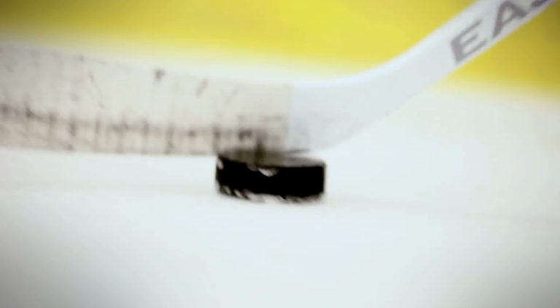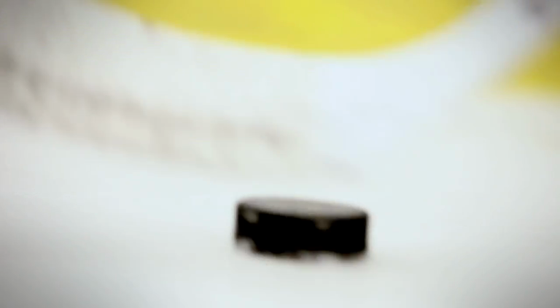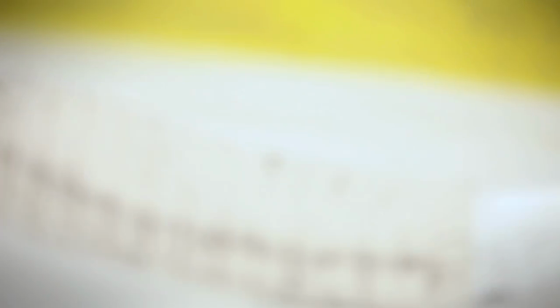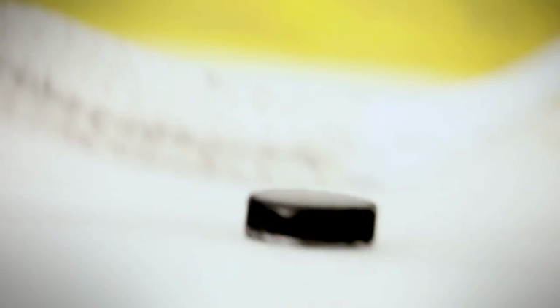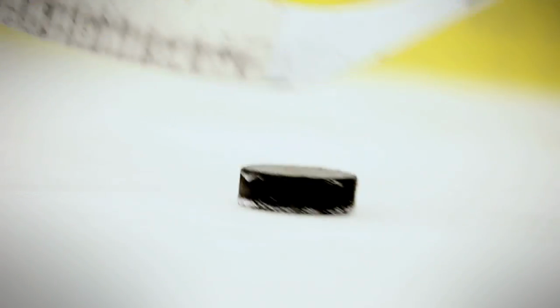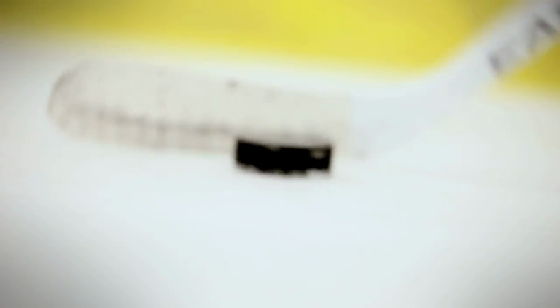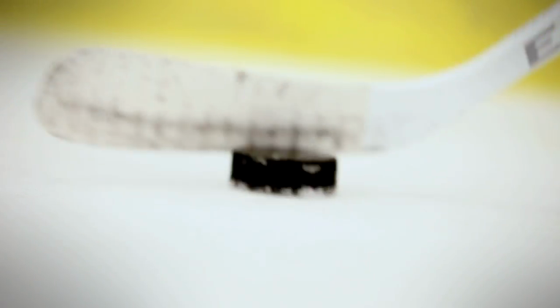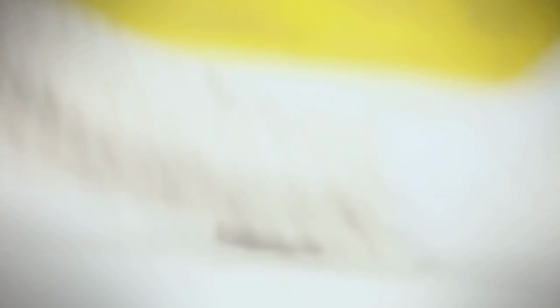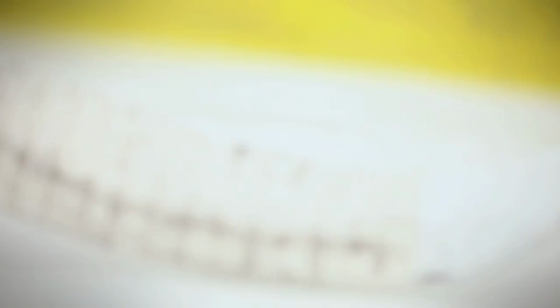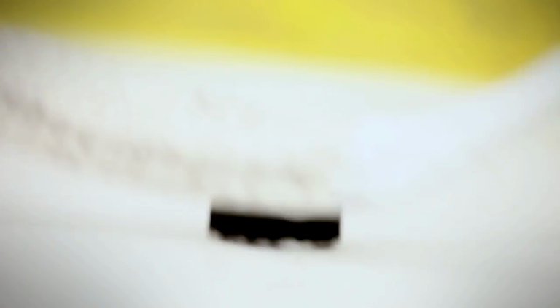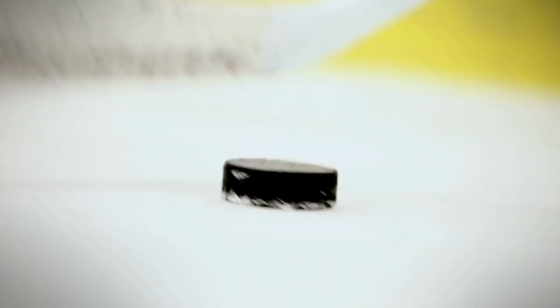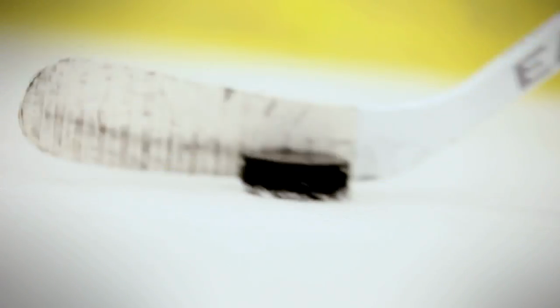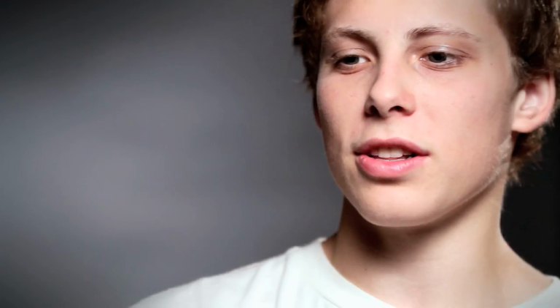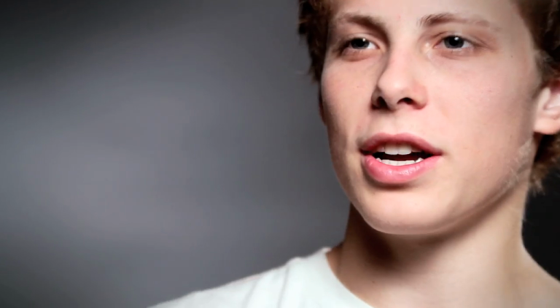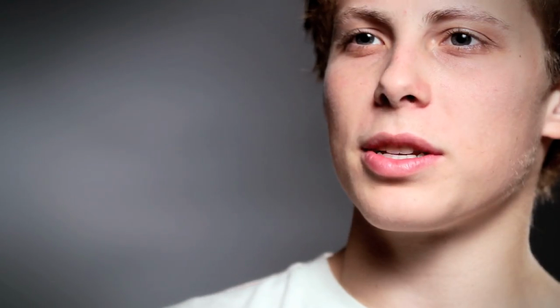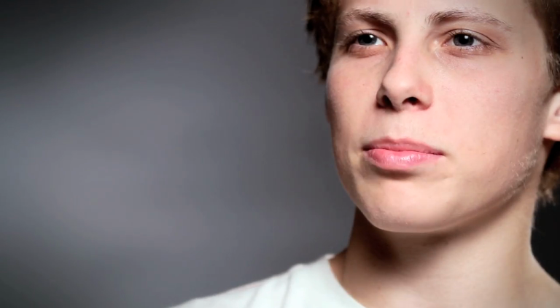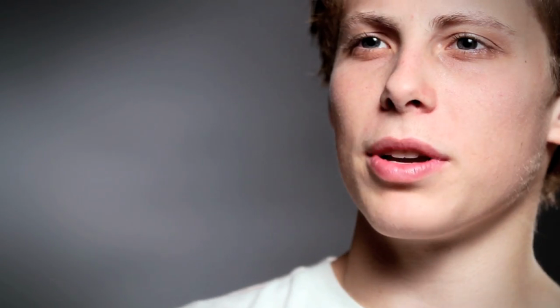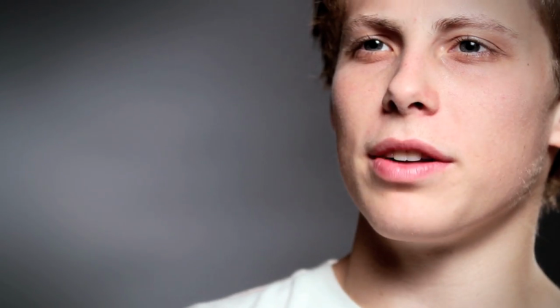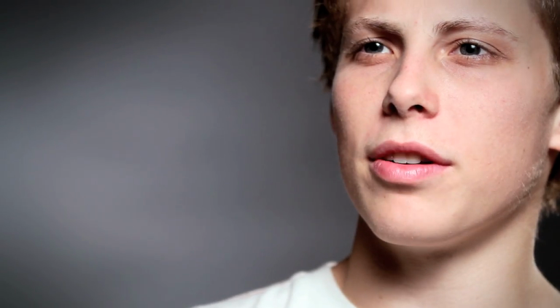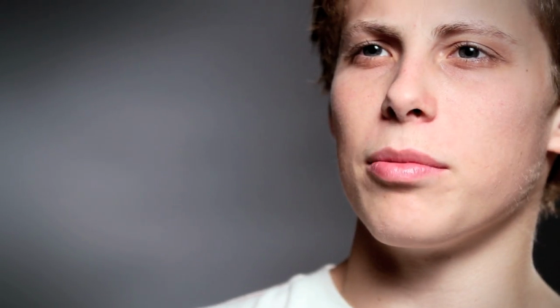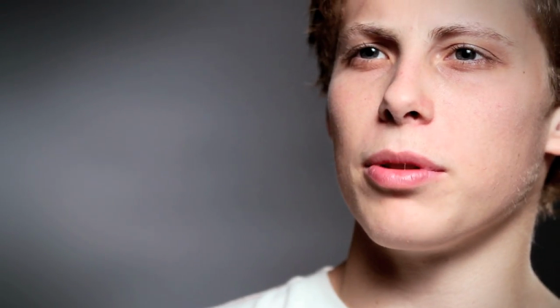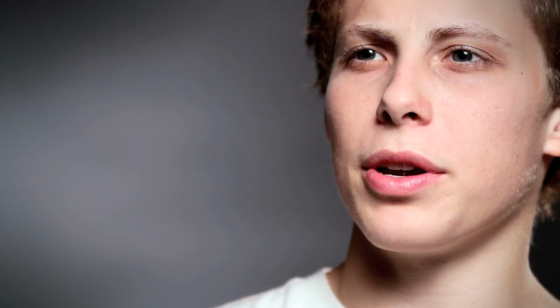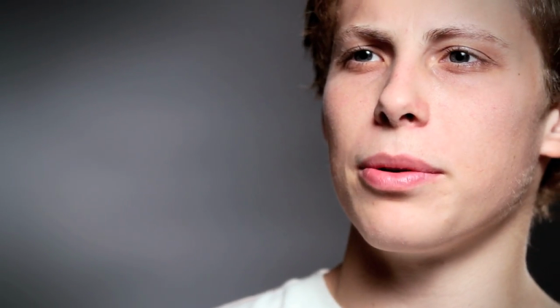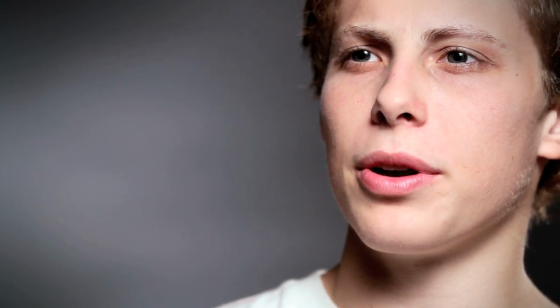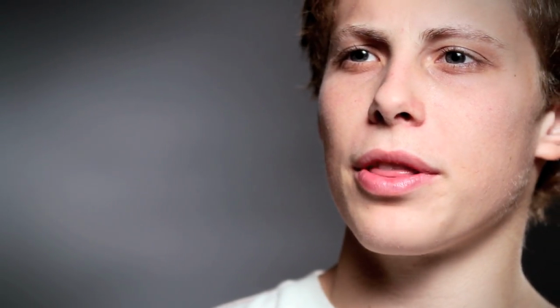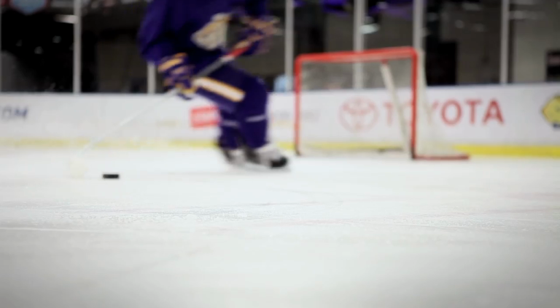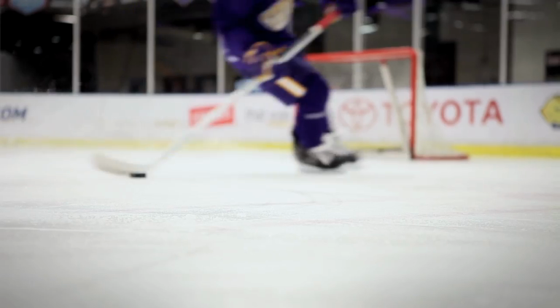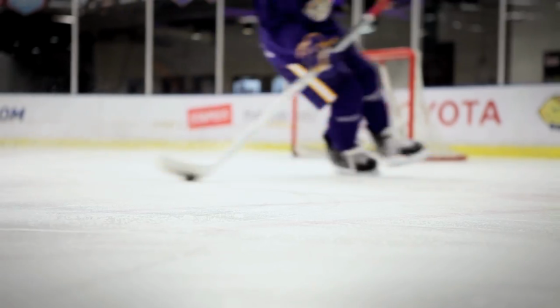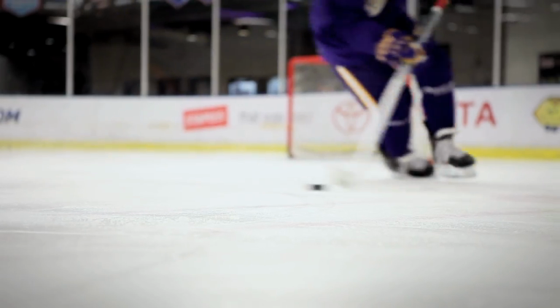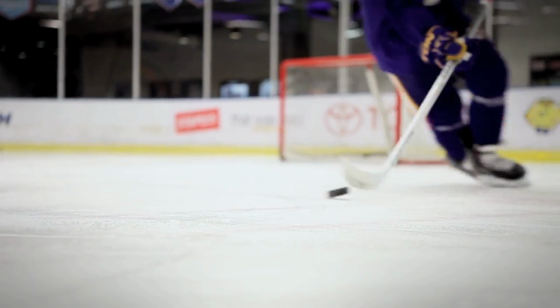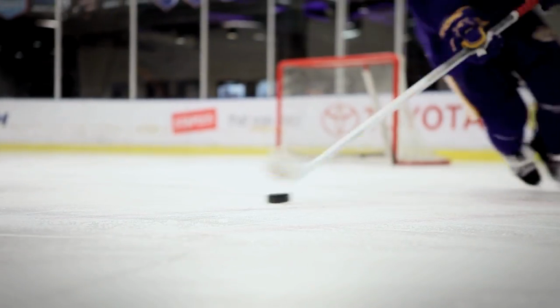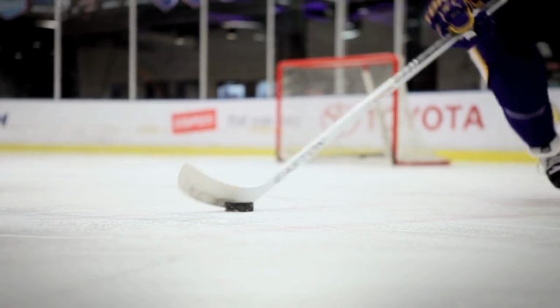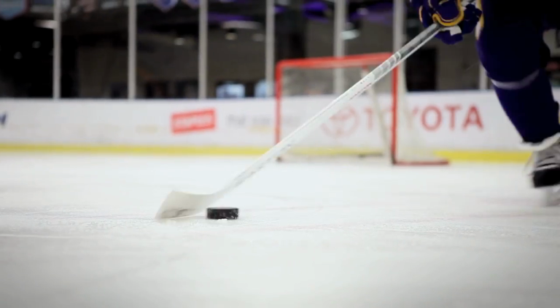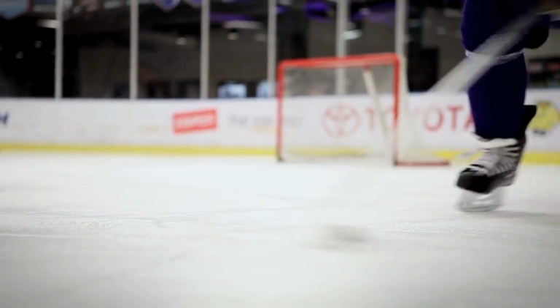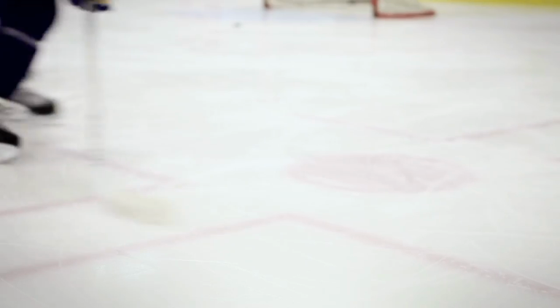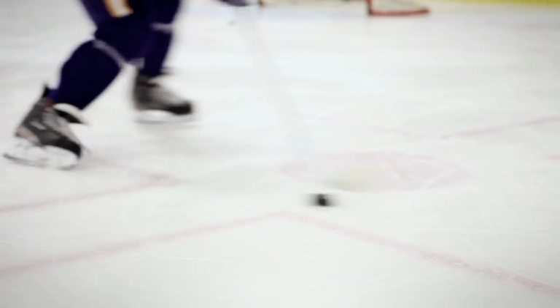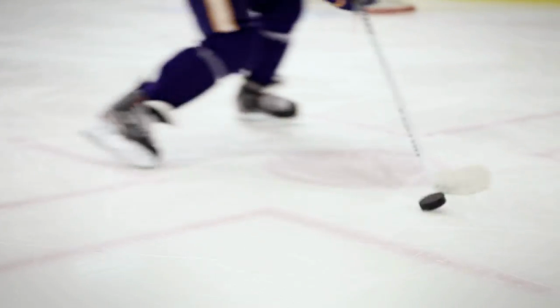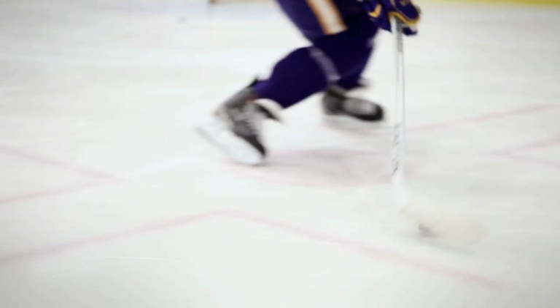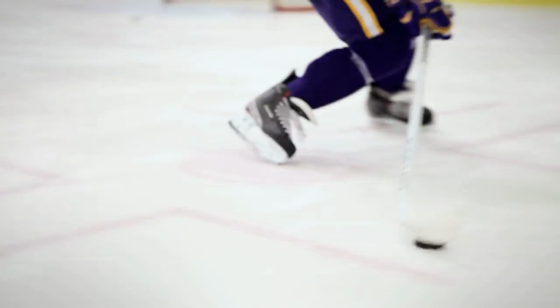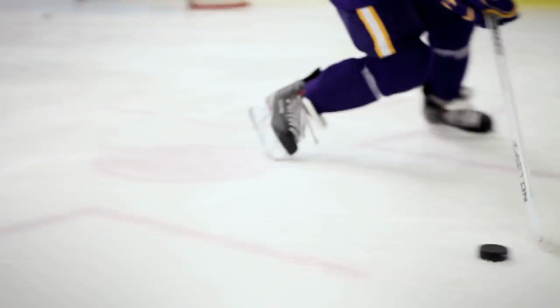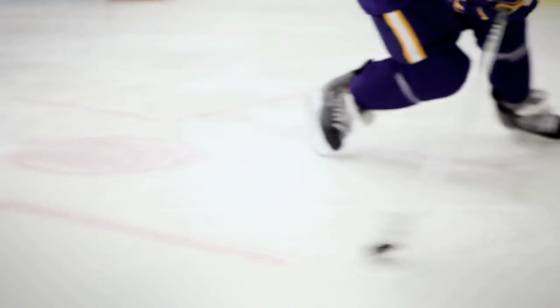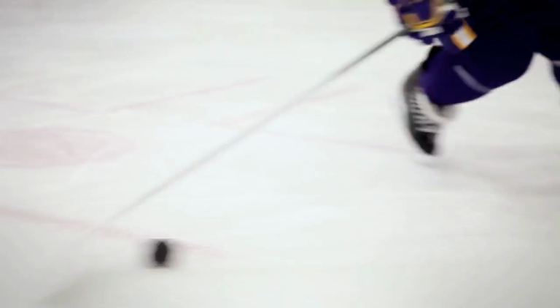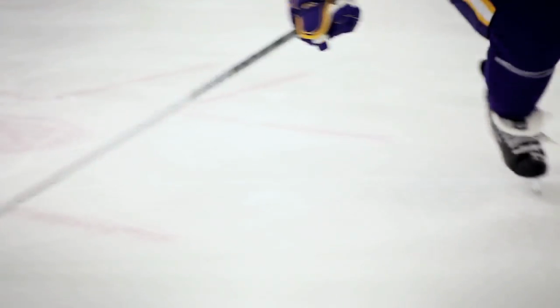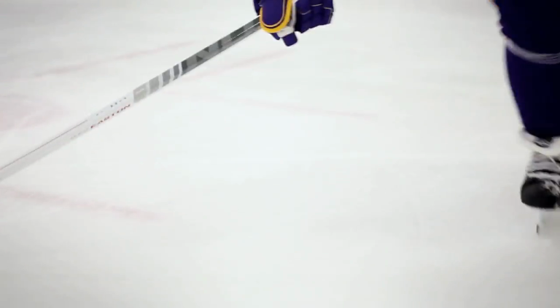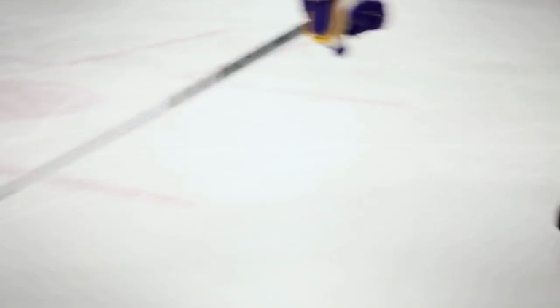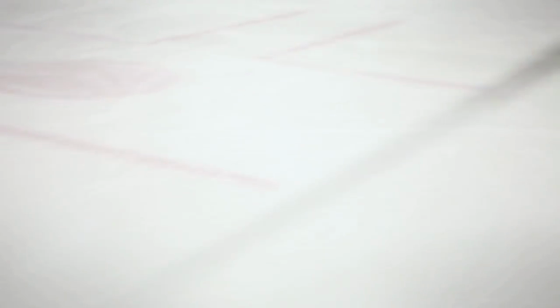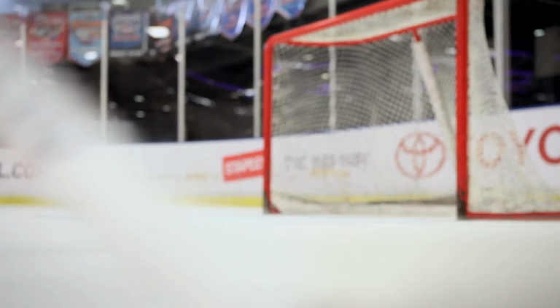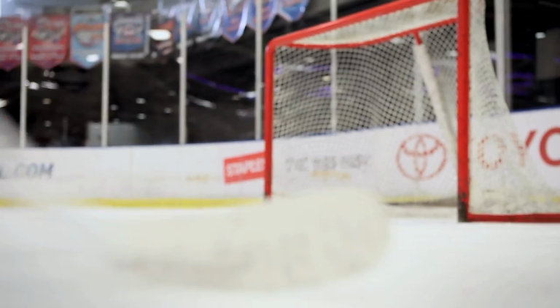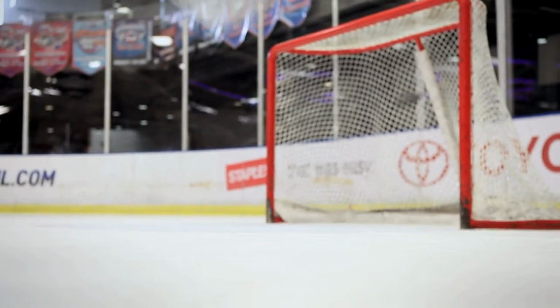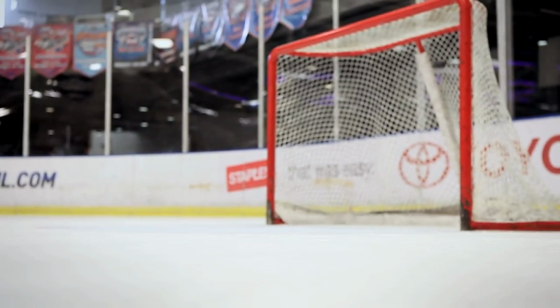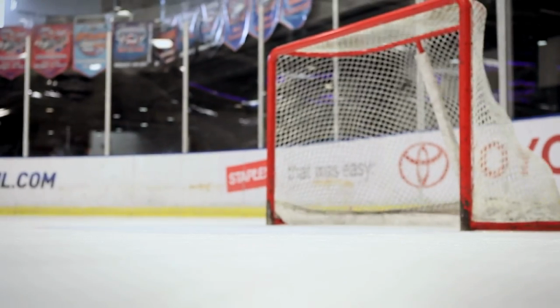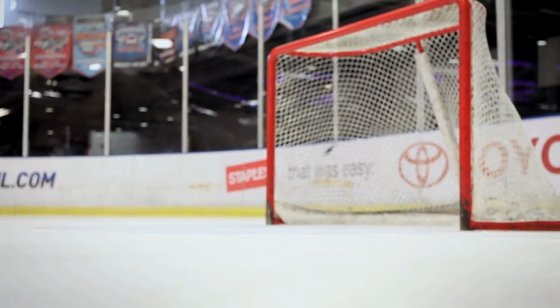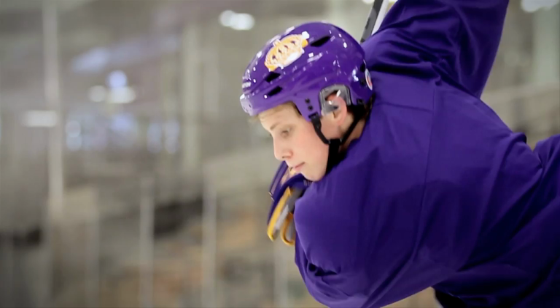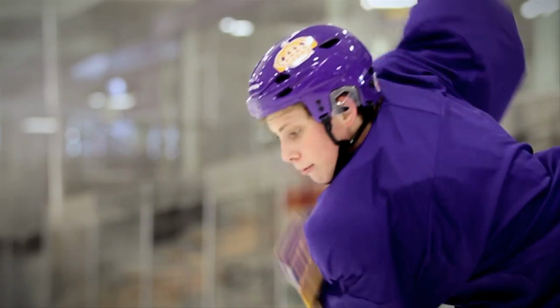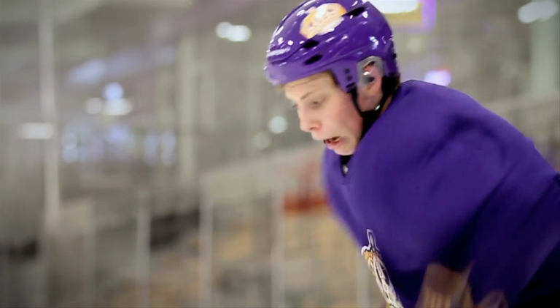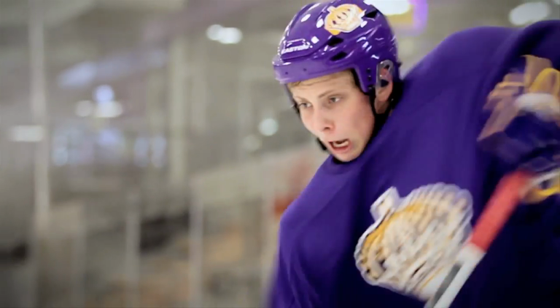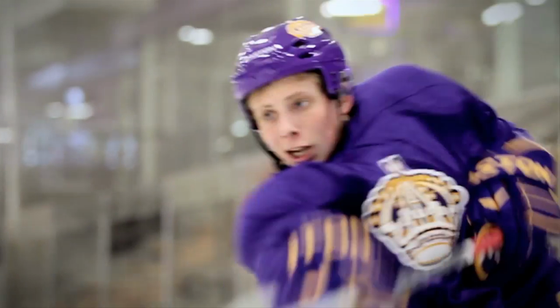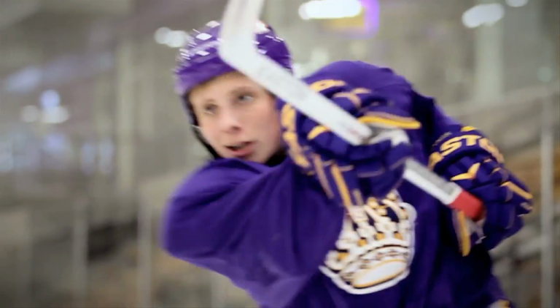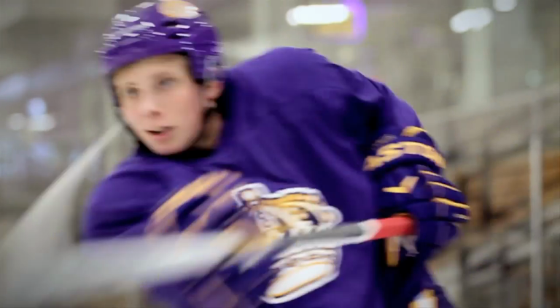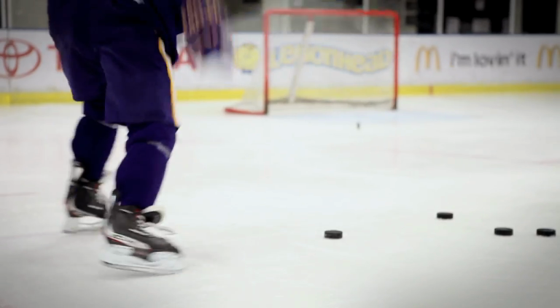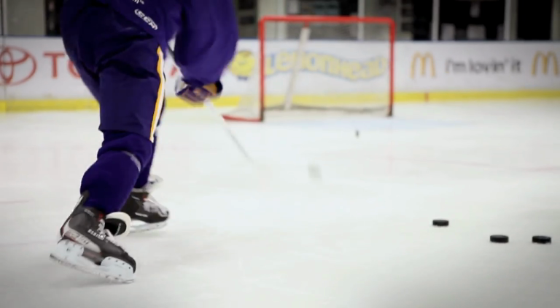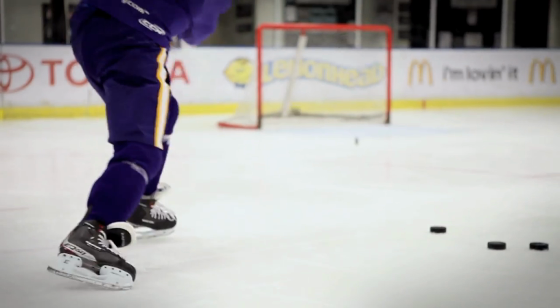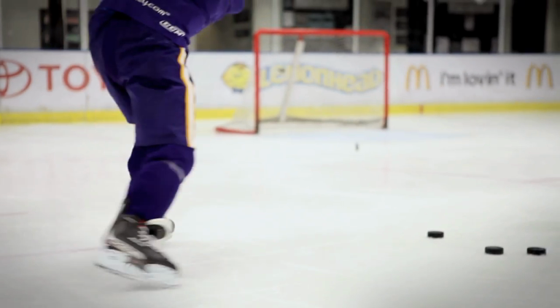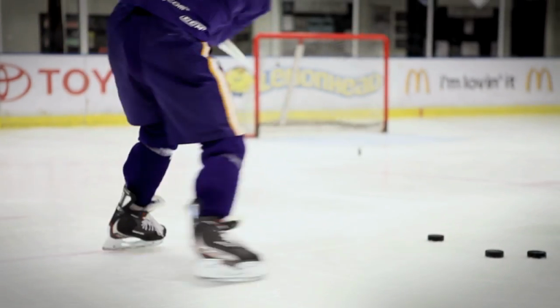The blade is super light — it's the lightest blade I've ever played with. It's so lively. You feel the puck so well. It's like a pro stick, so it stays stiff.